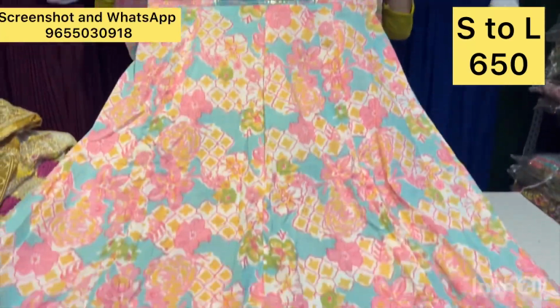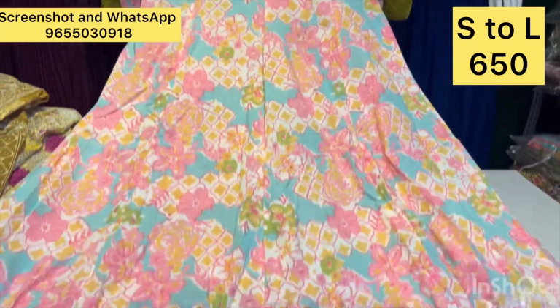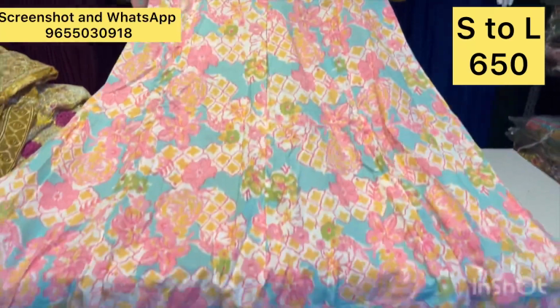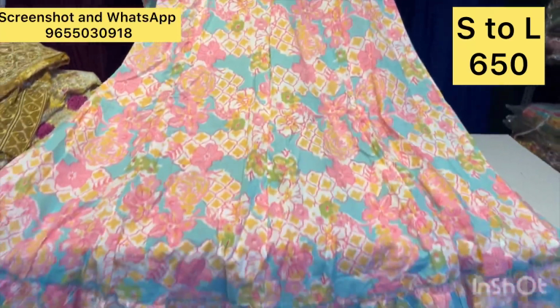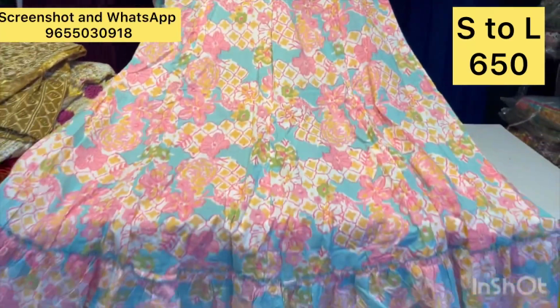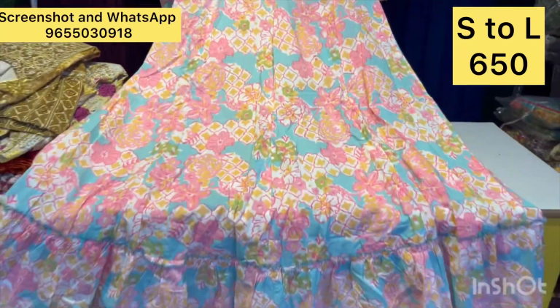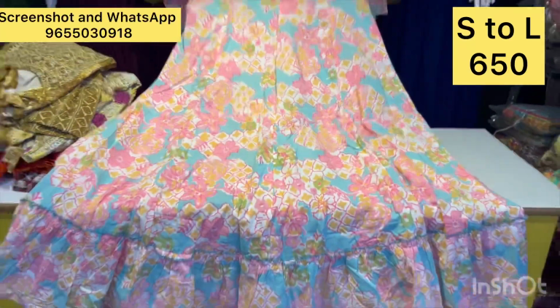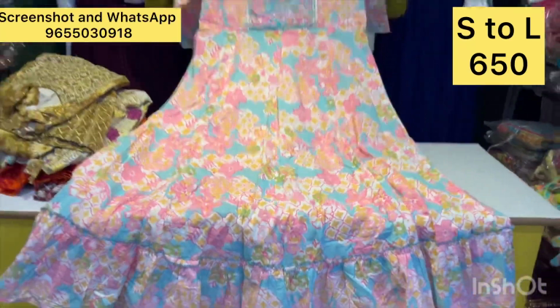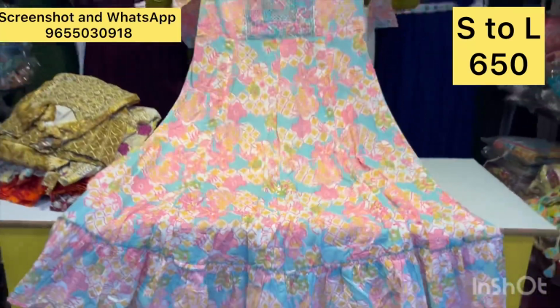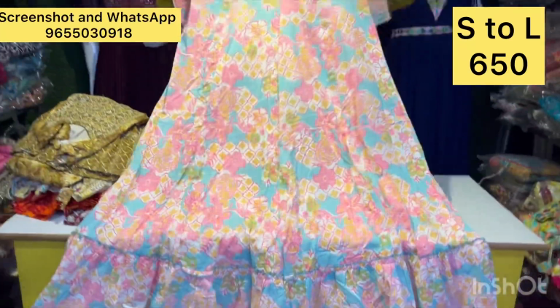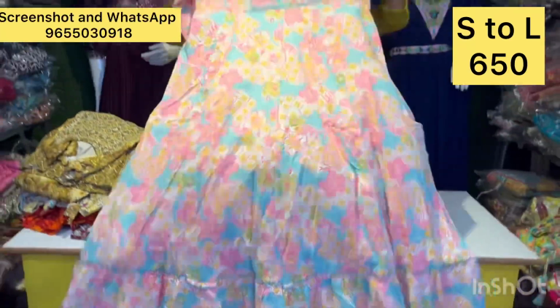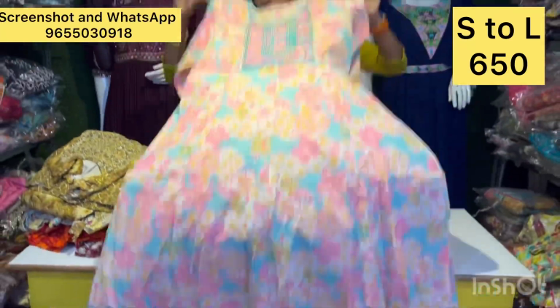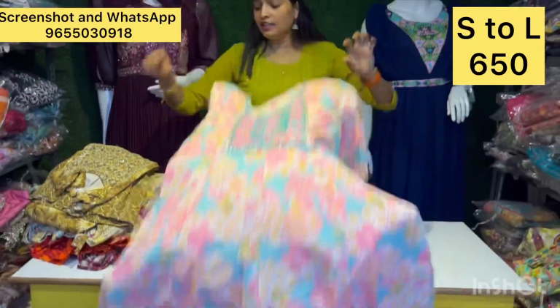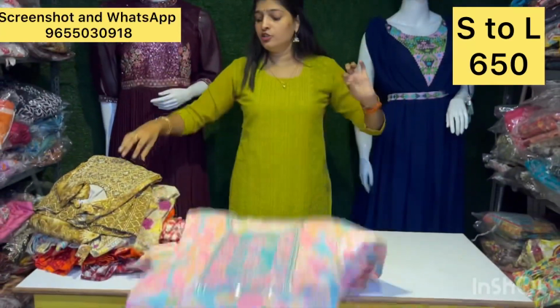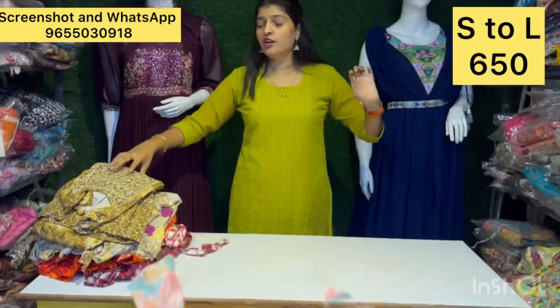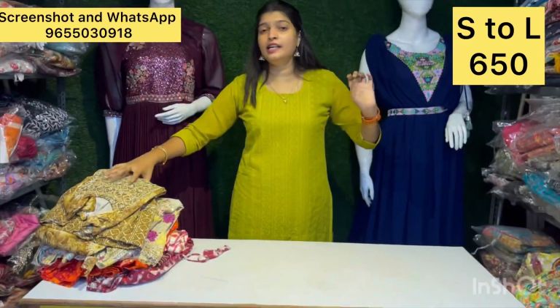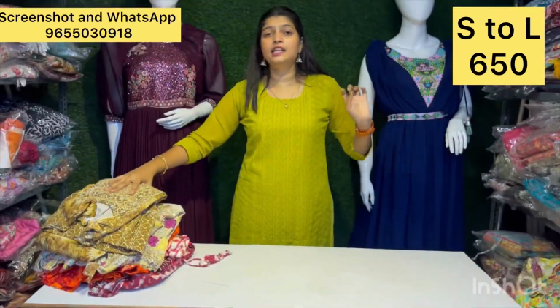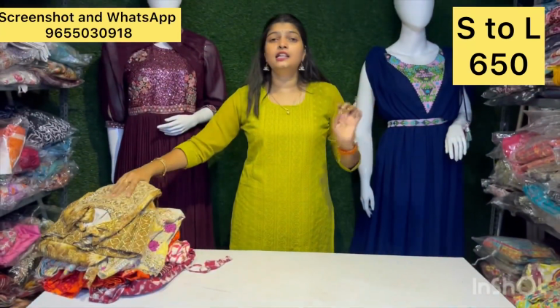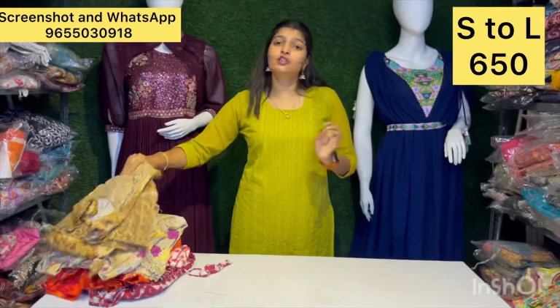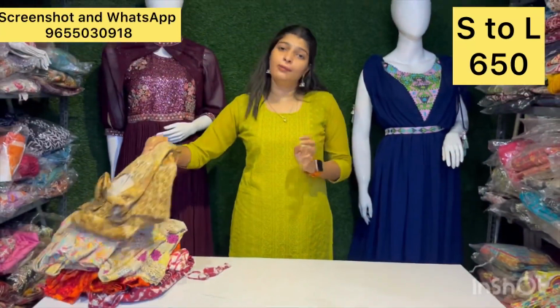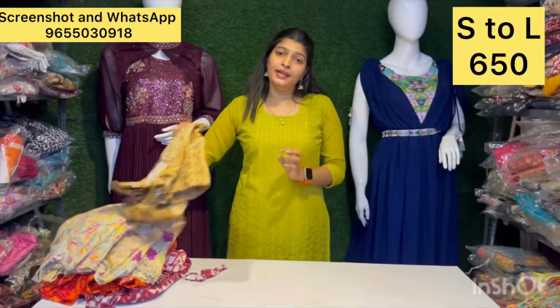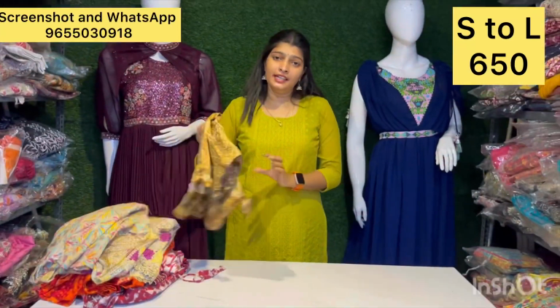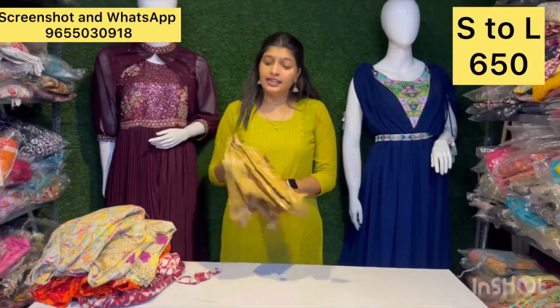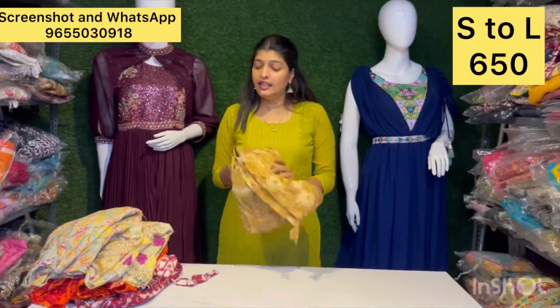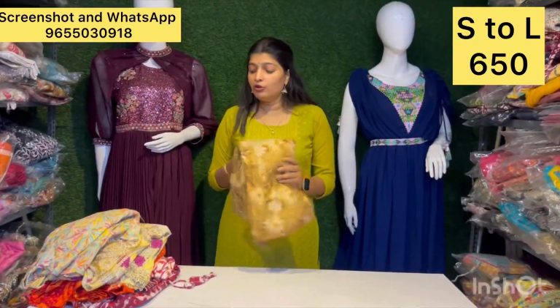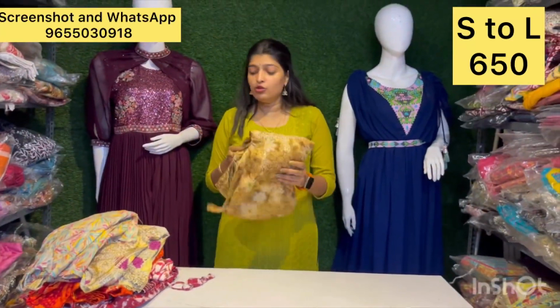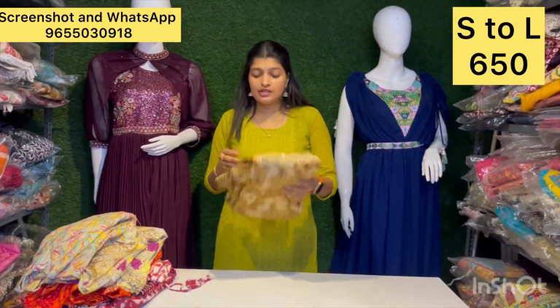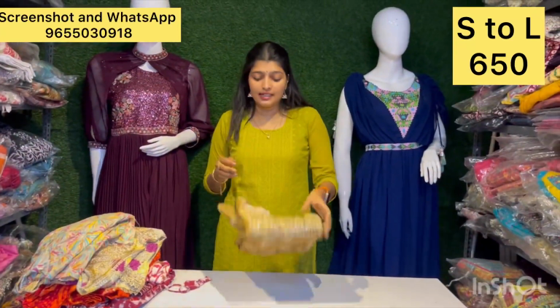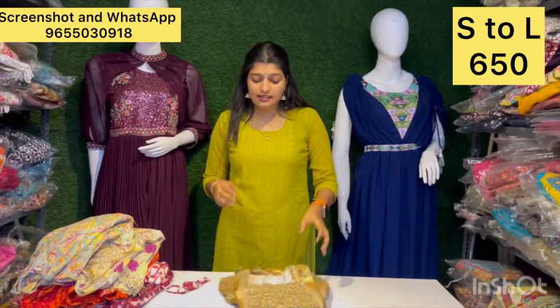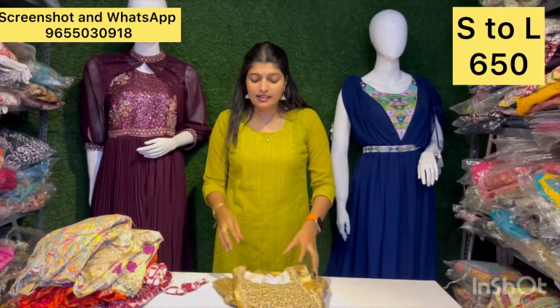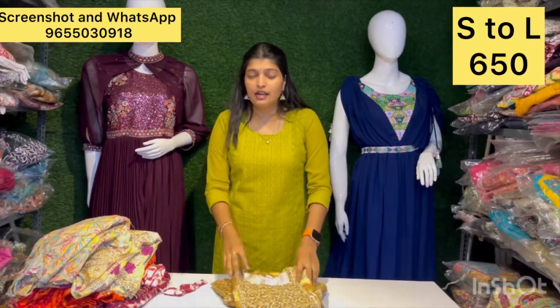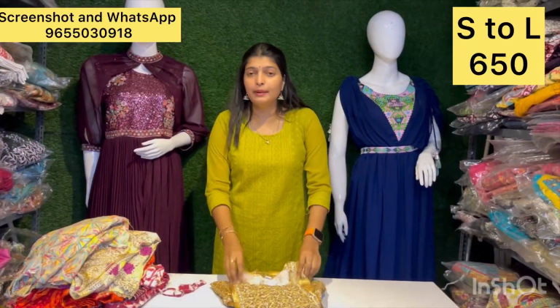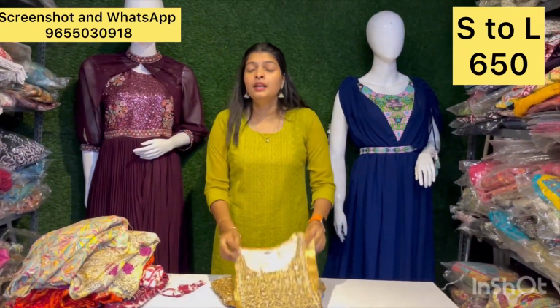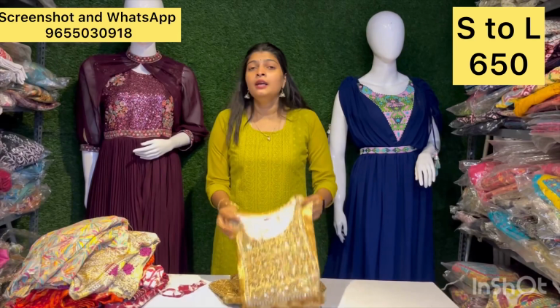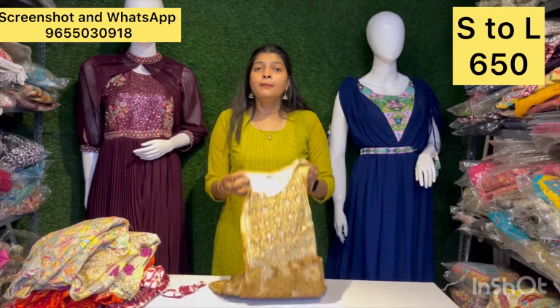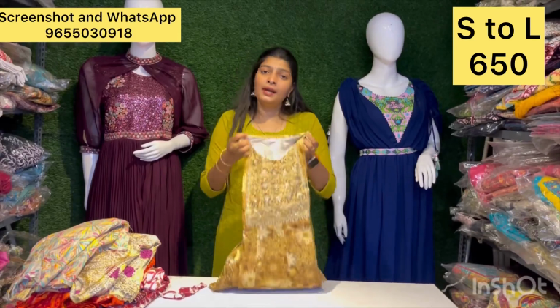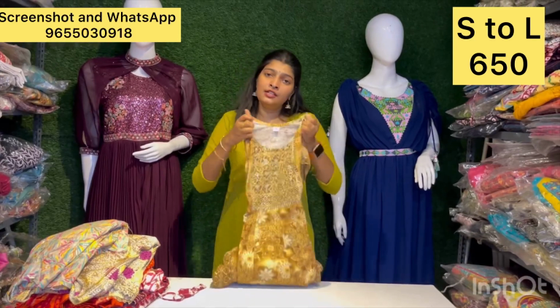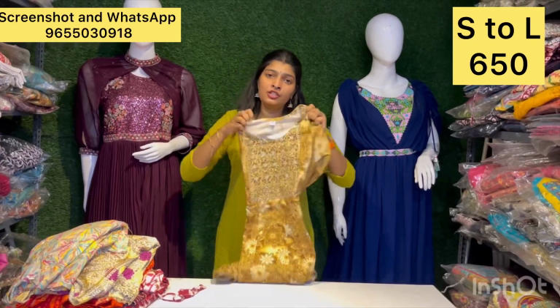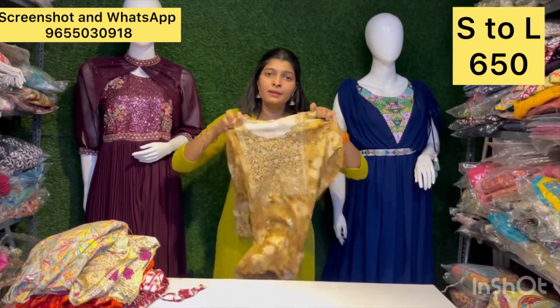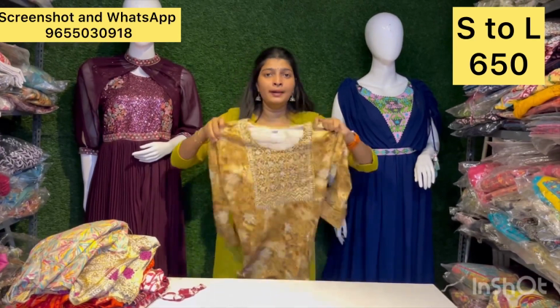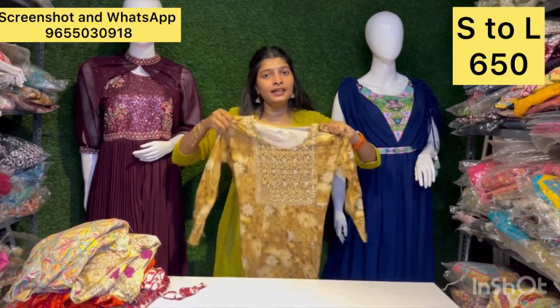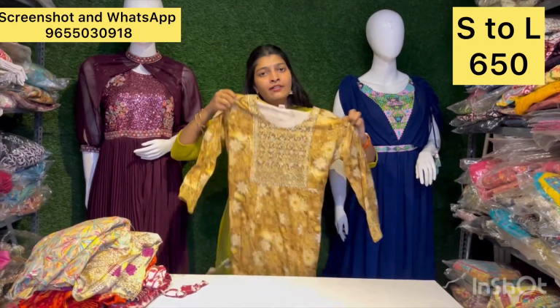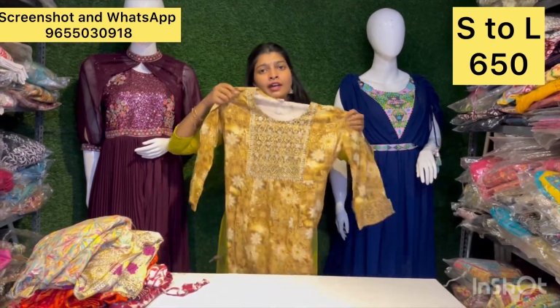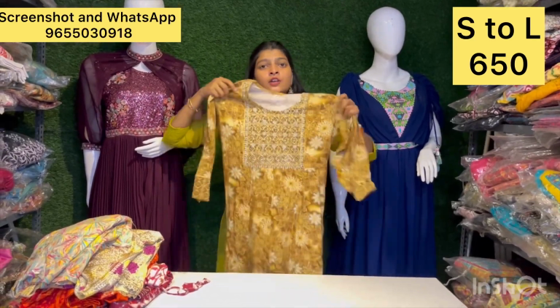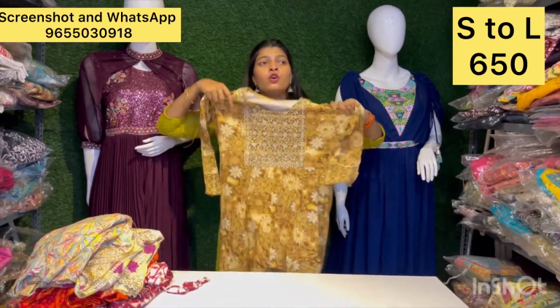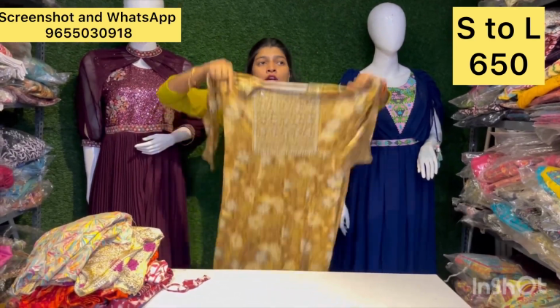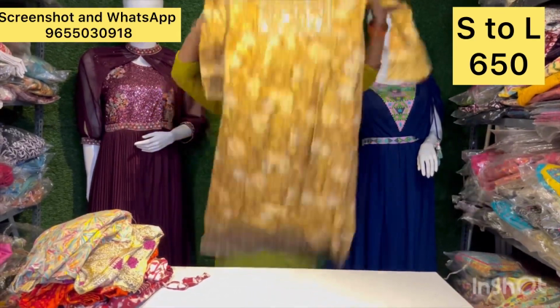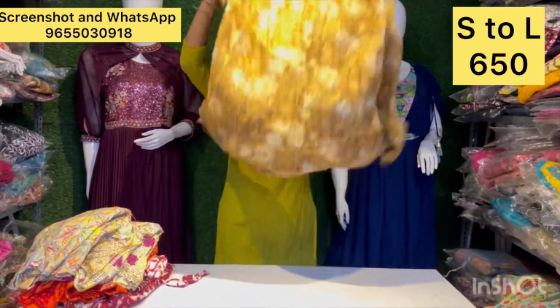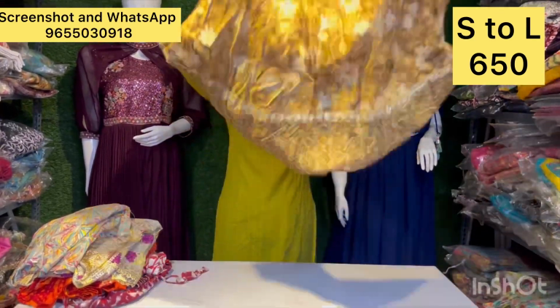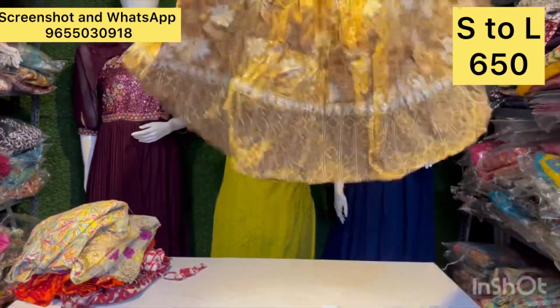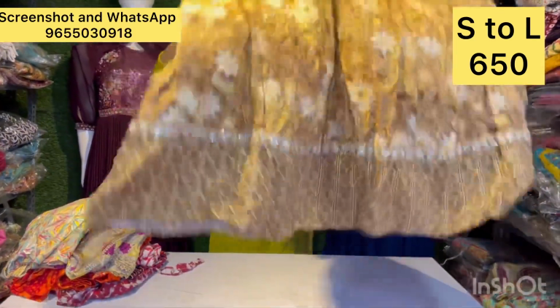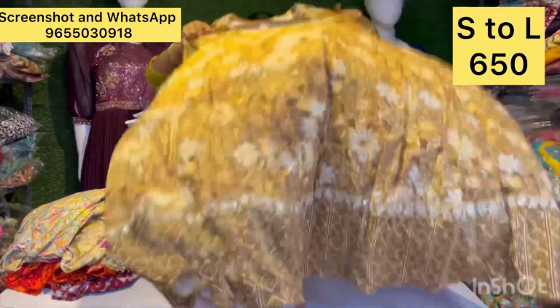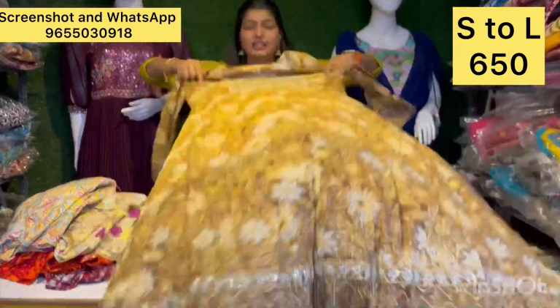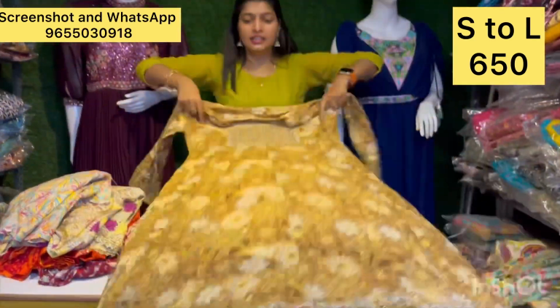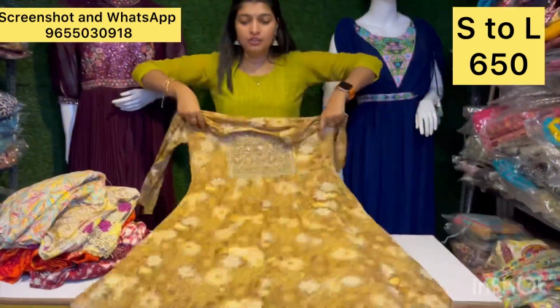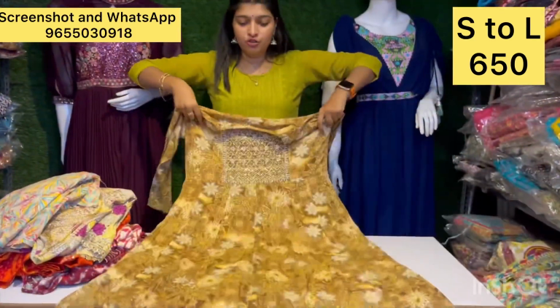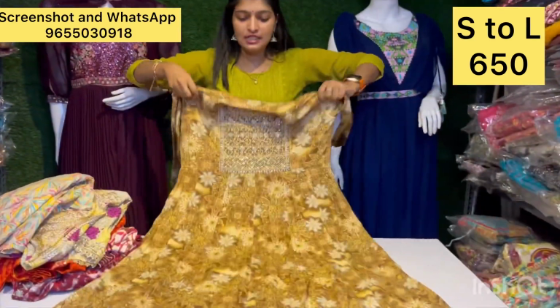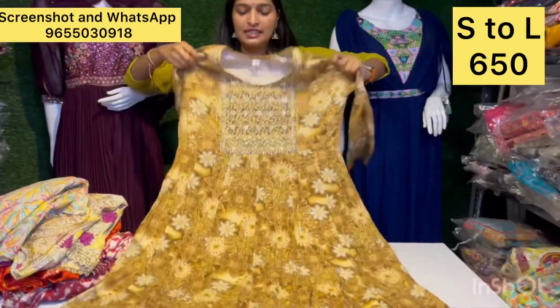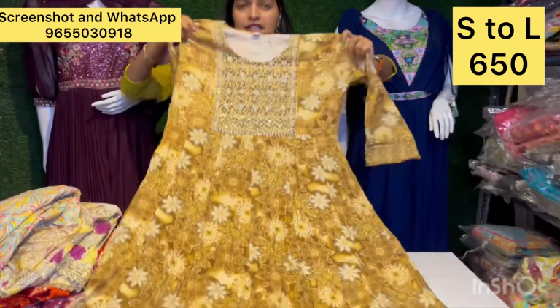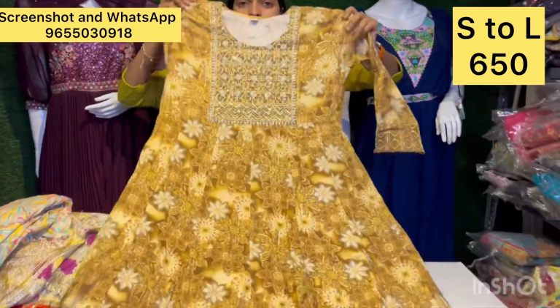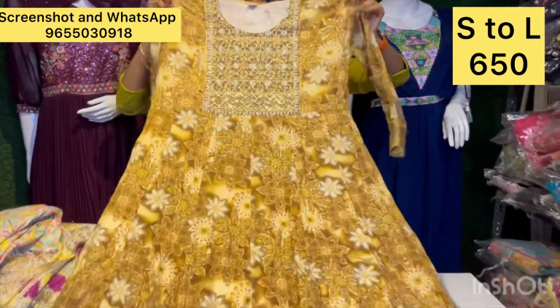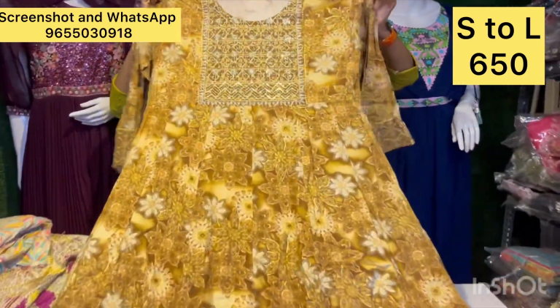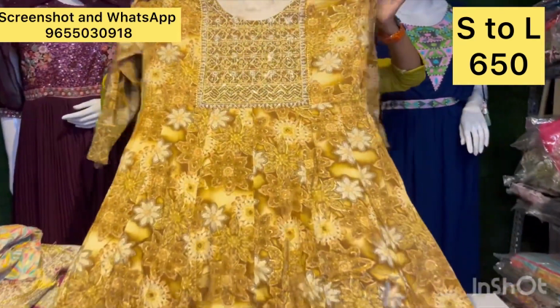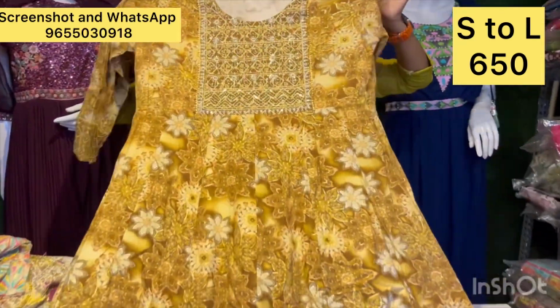It is all about the material and outer sizes. I will mention the details. It is all available for just 650 rupees.